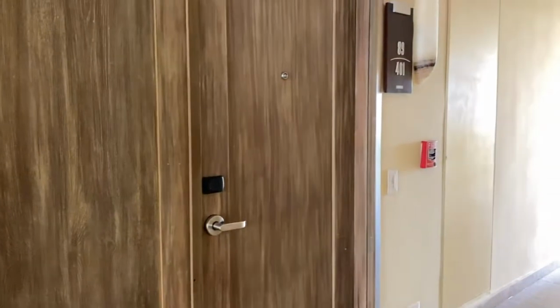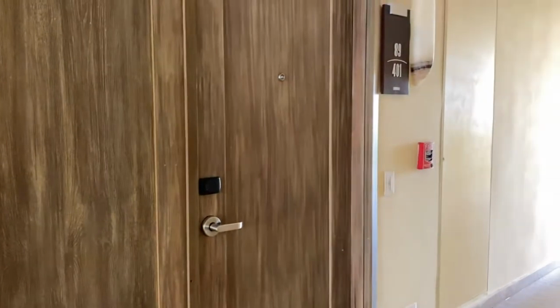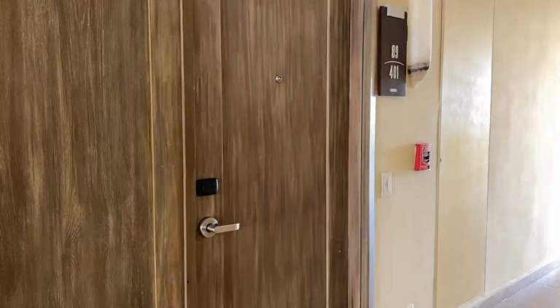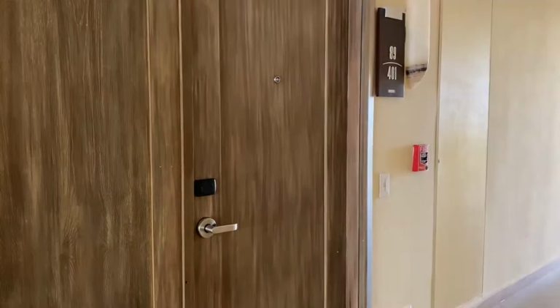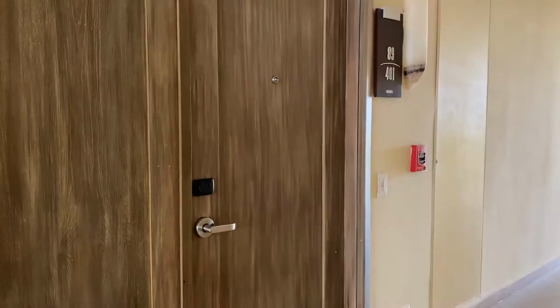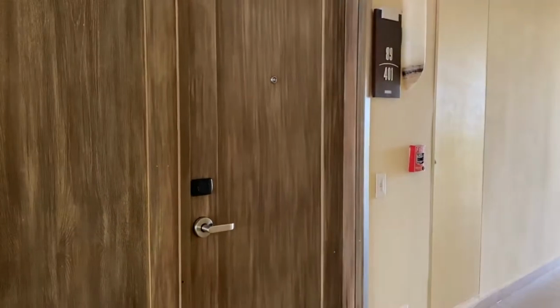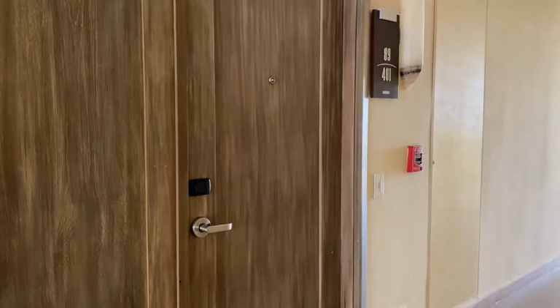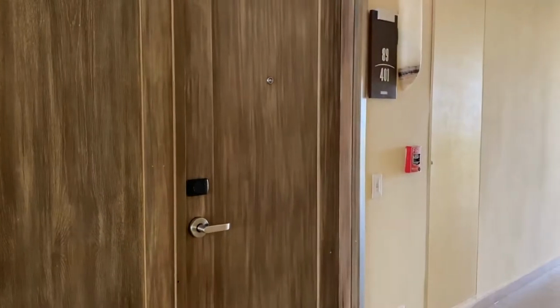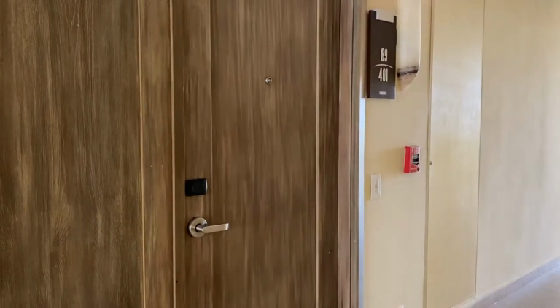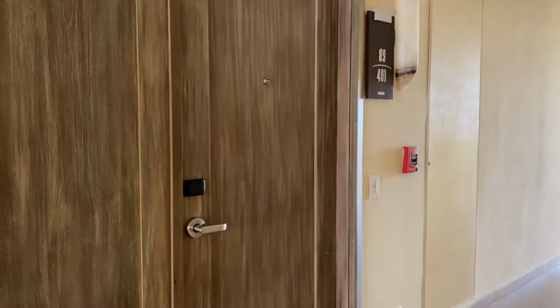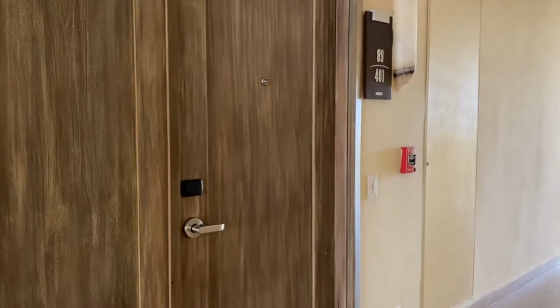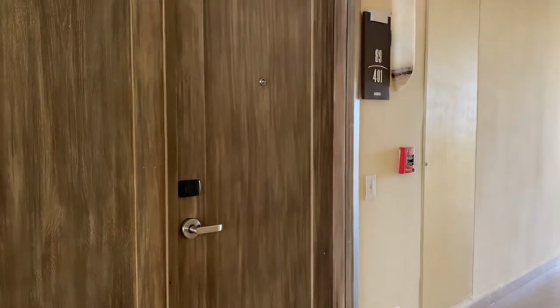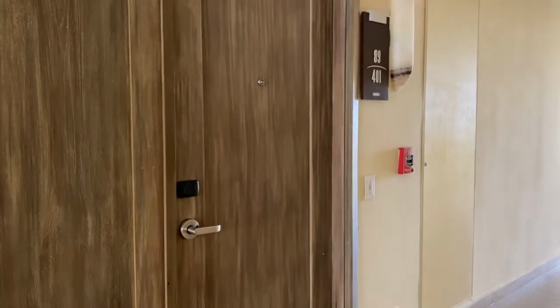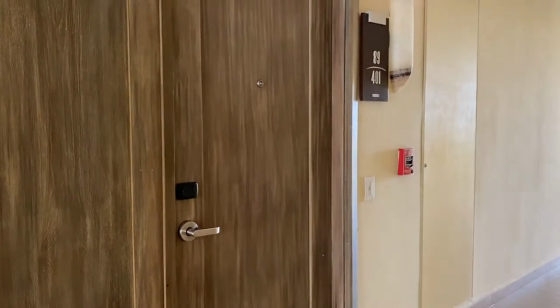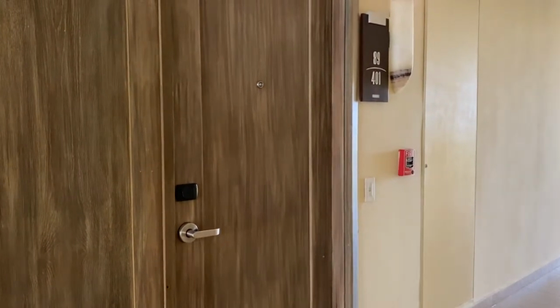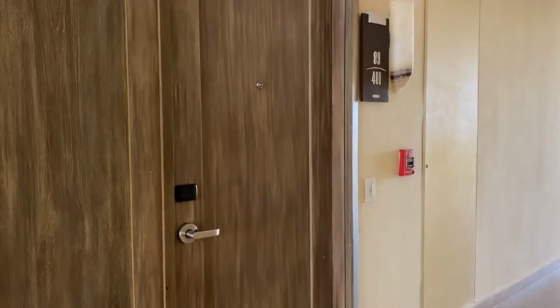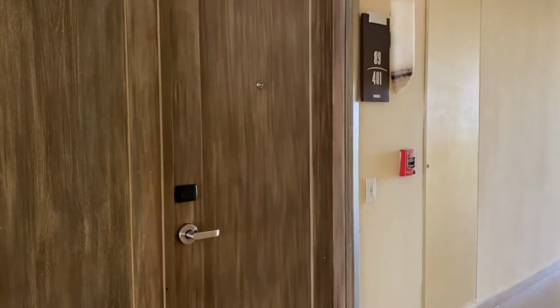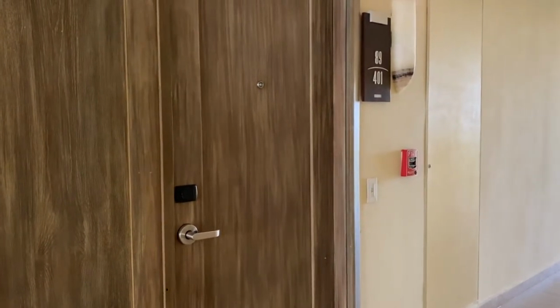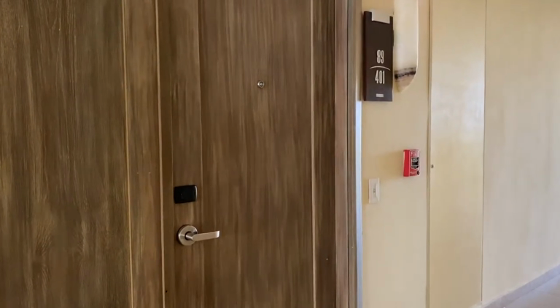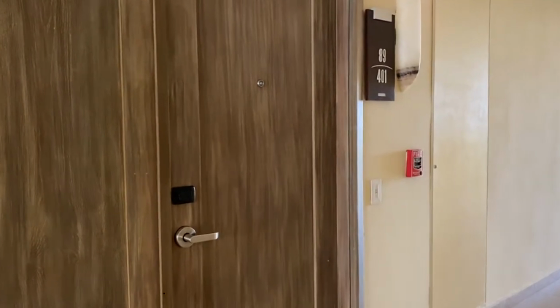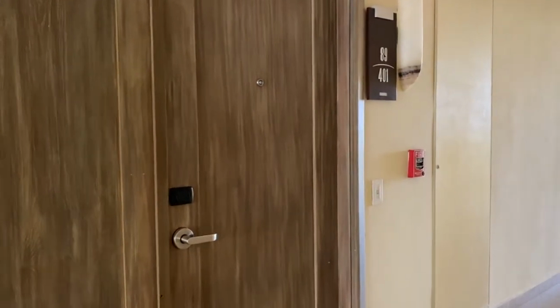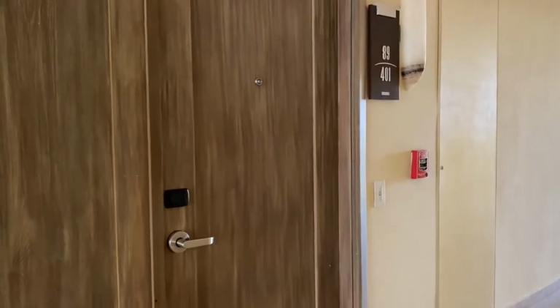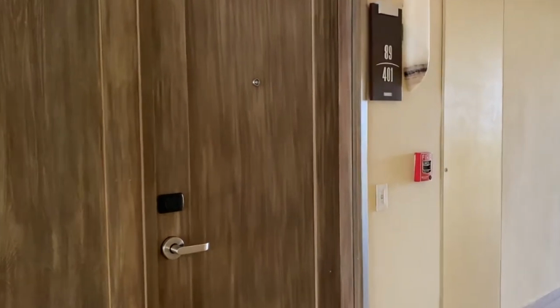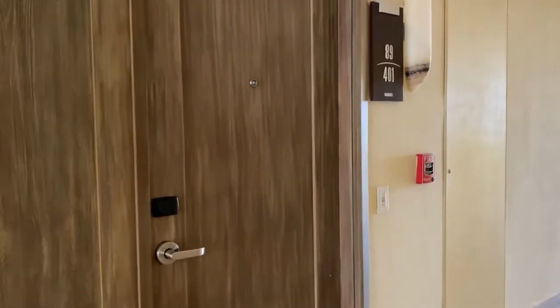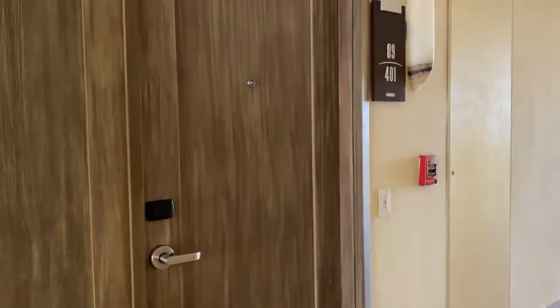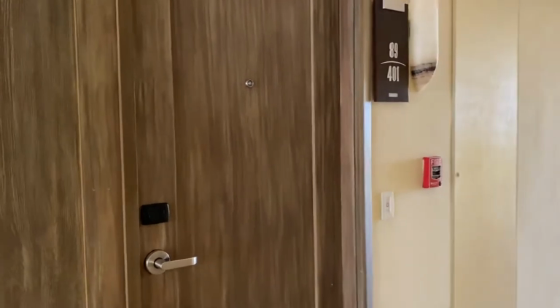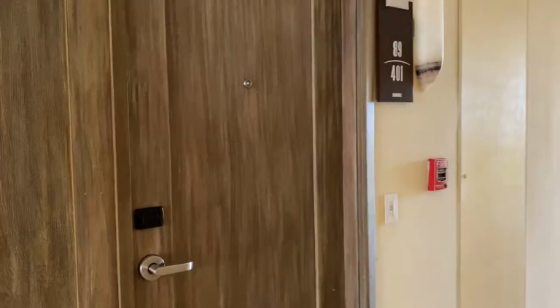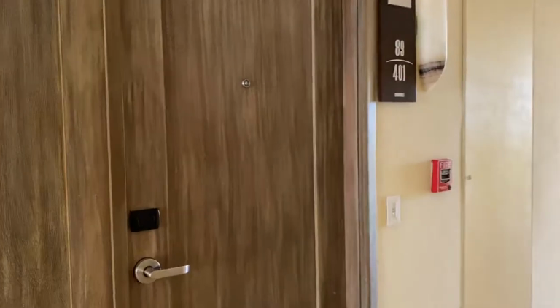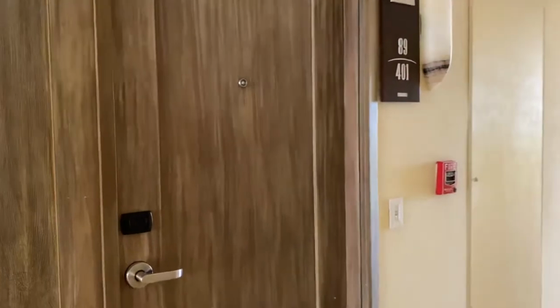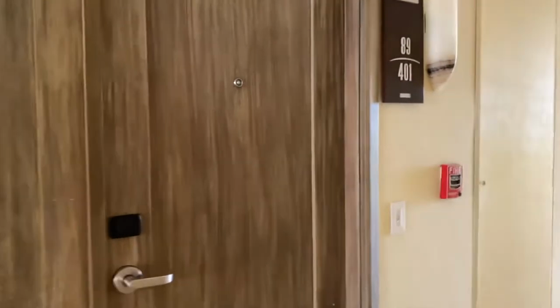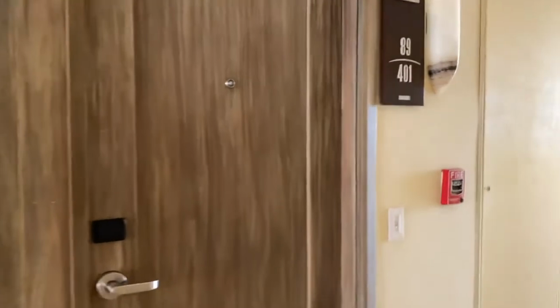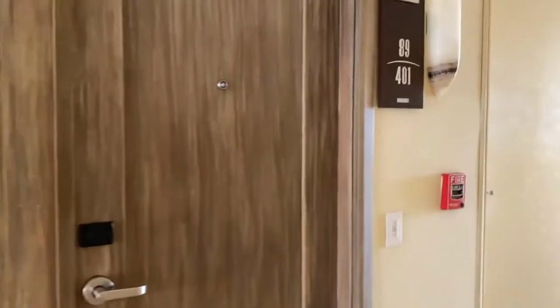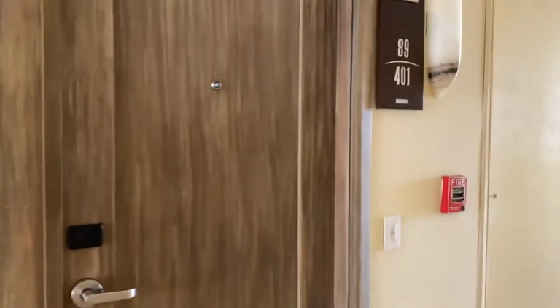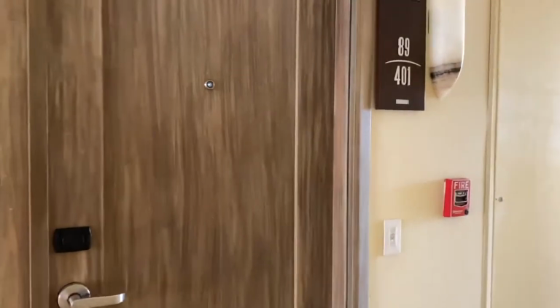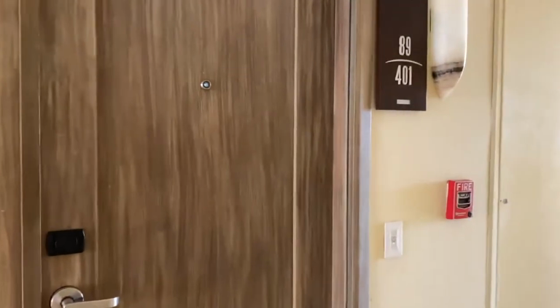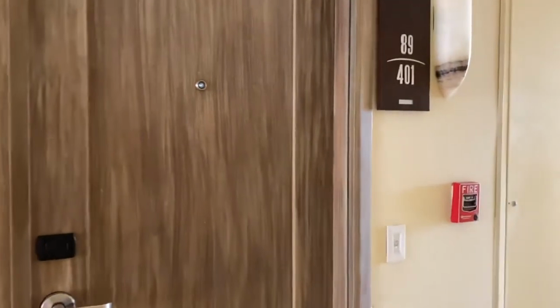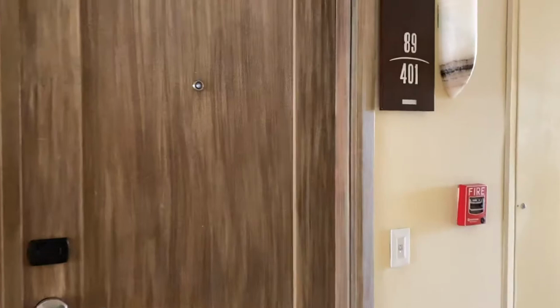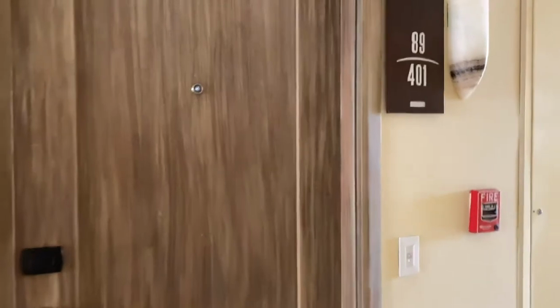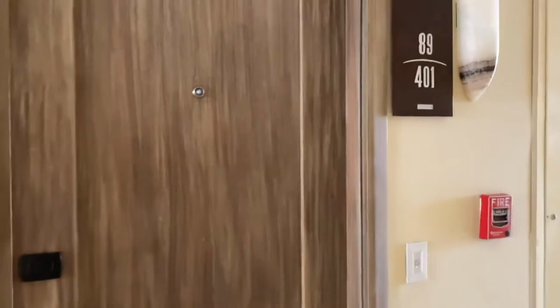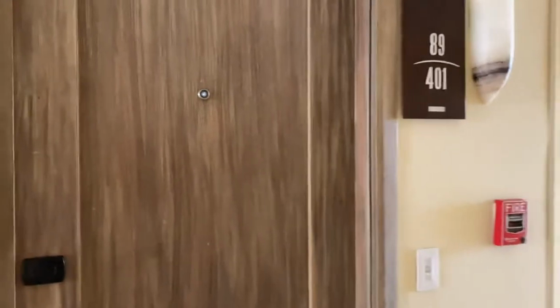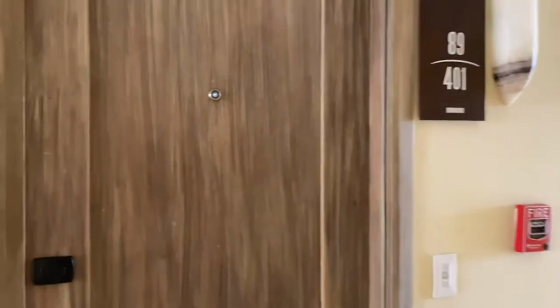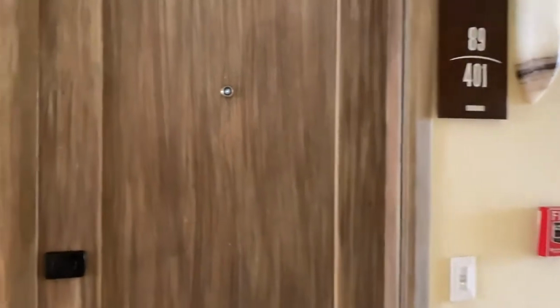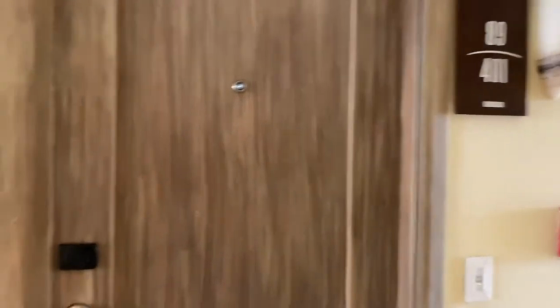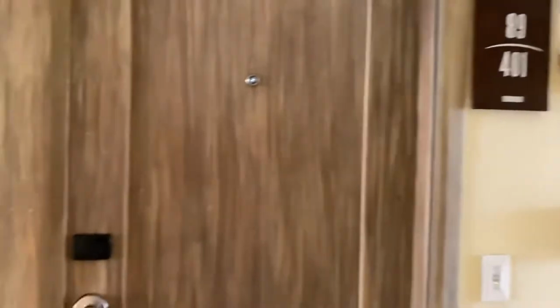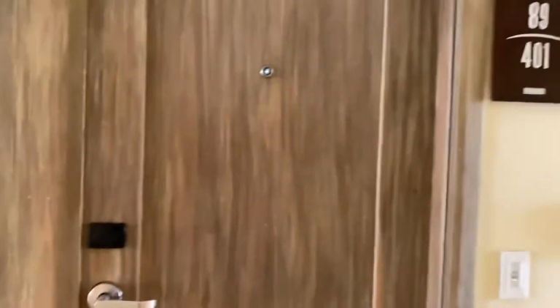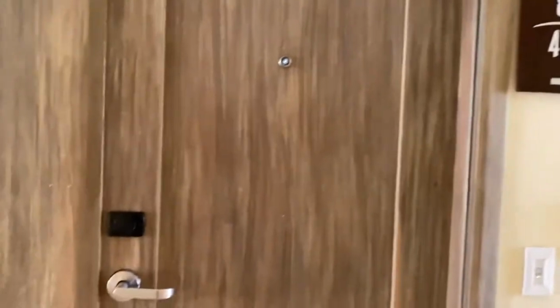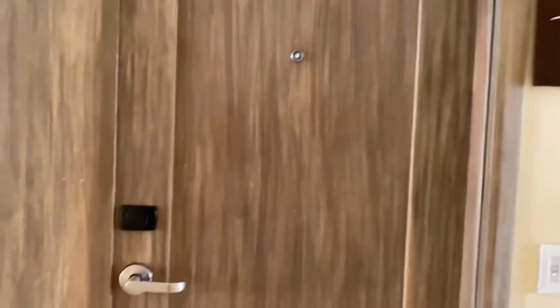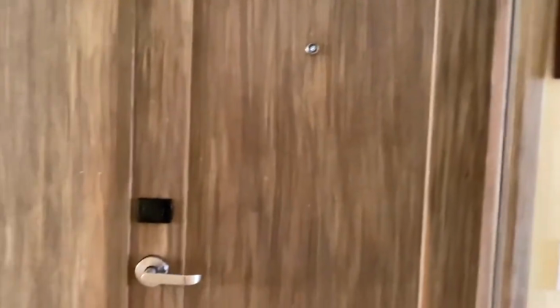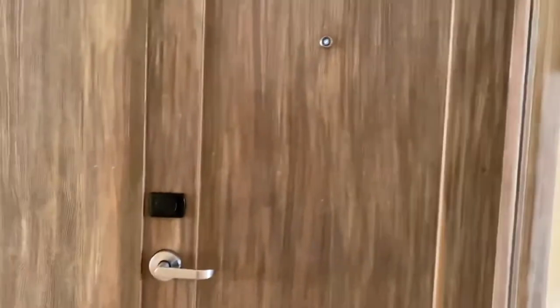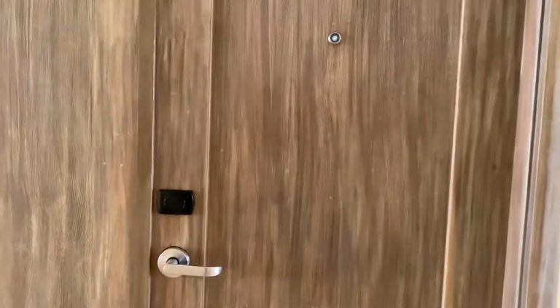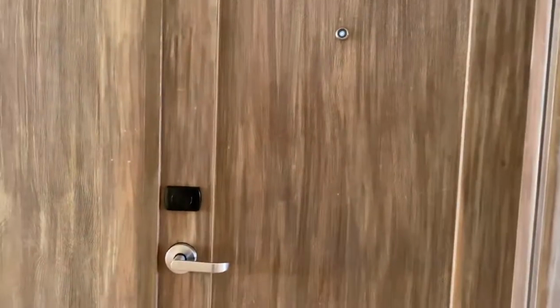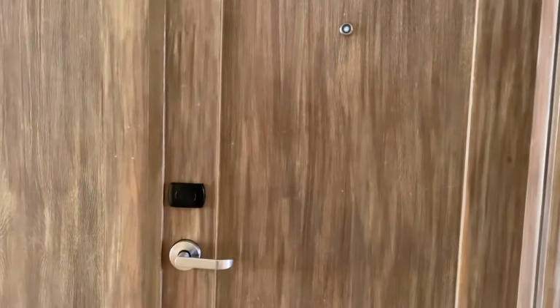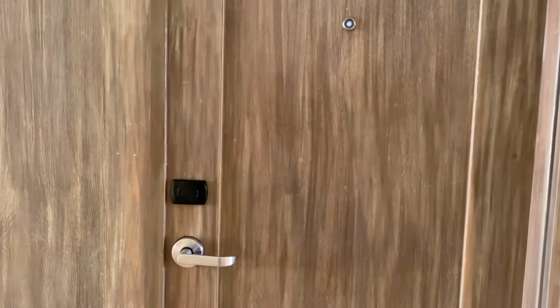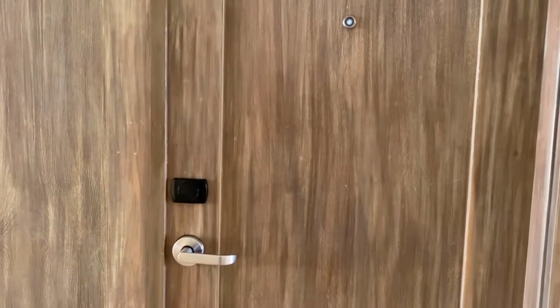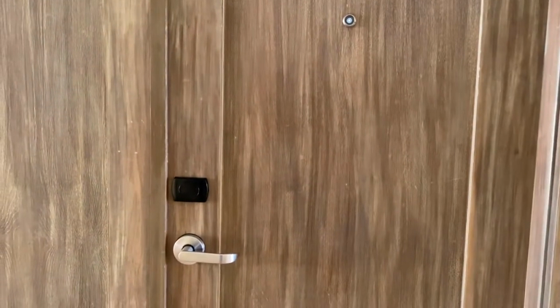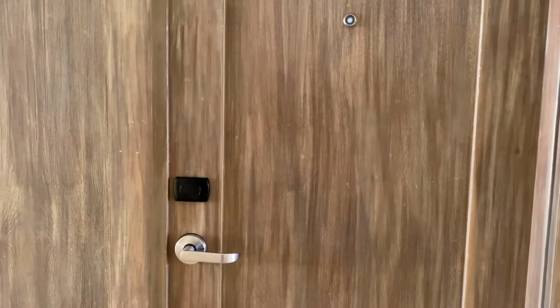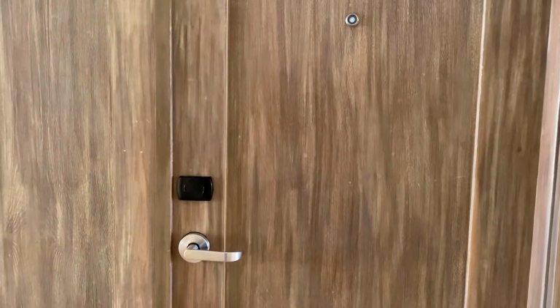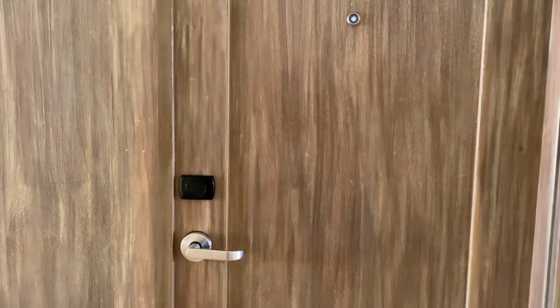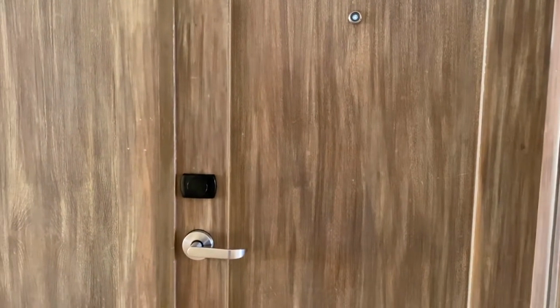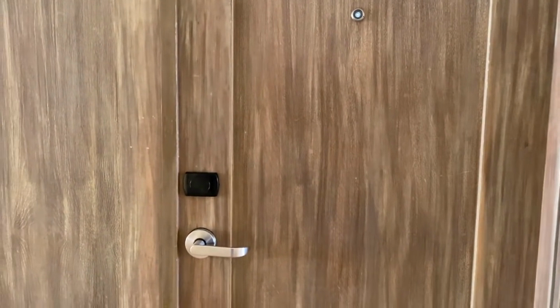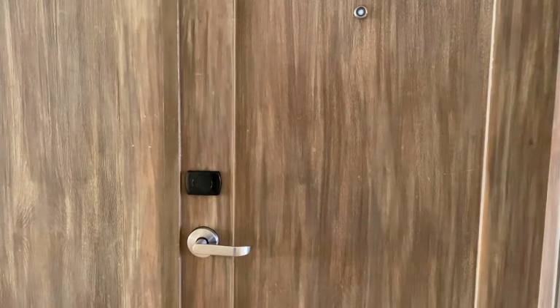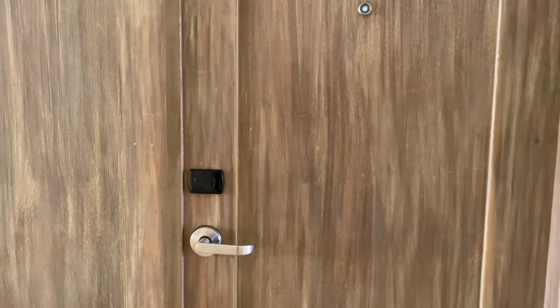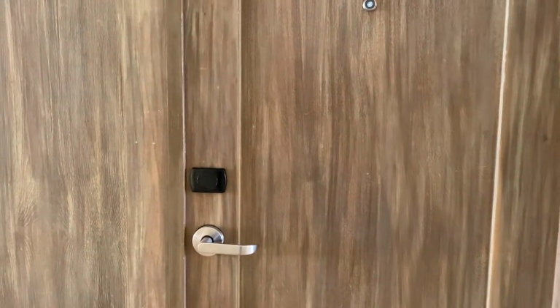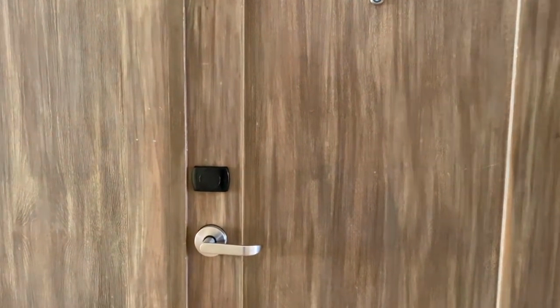We're here at the Grand at Moon Palace, building 89, room 401. This is the four bedroom French villa.